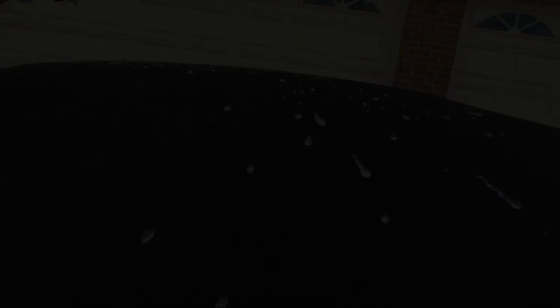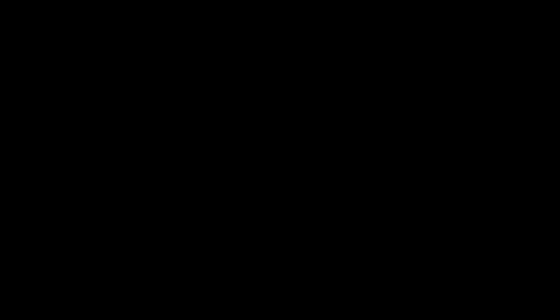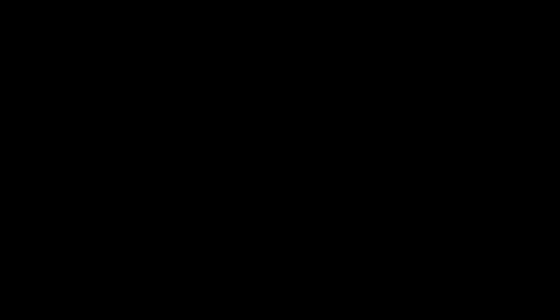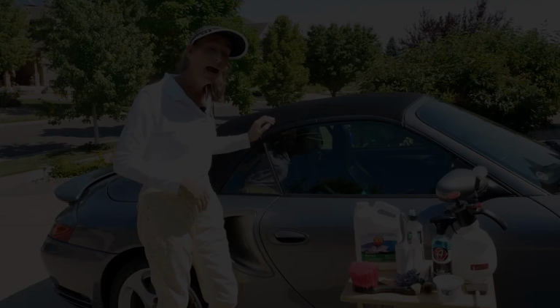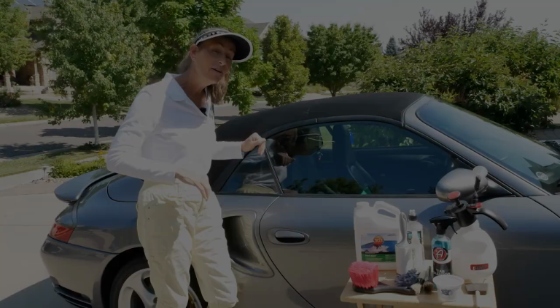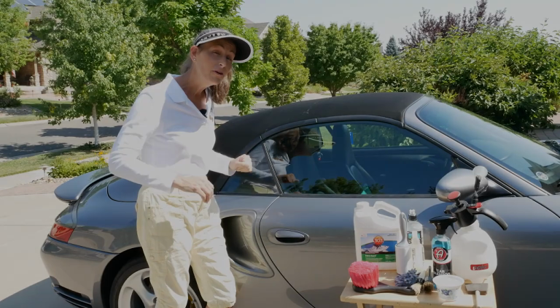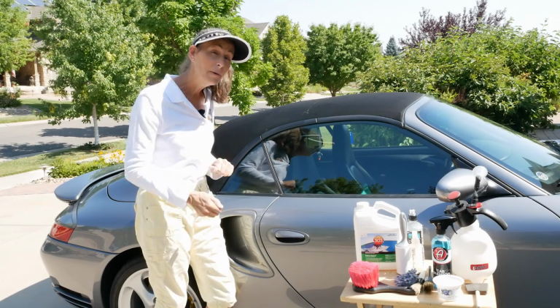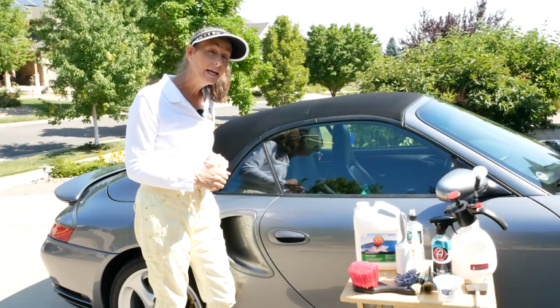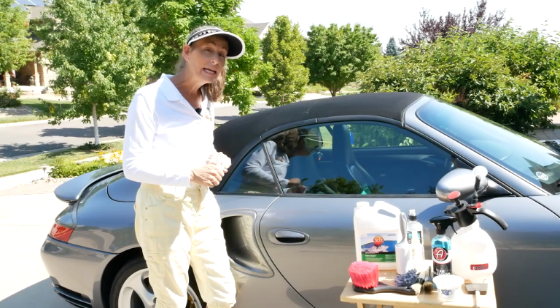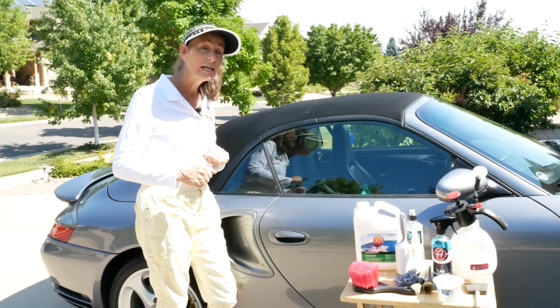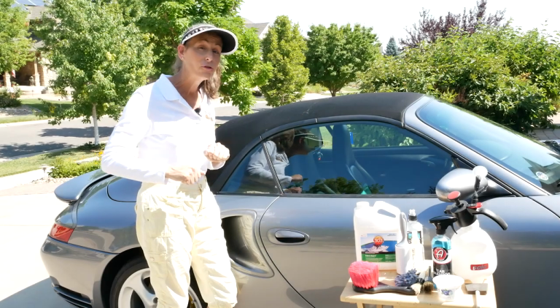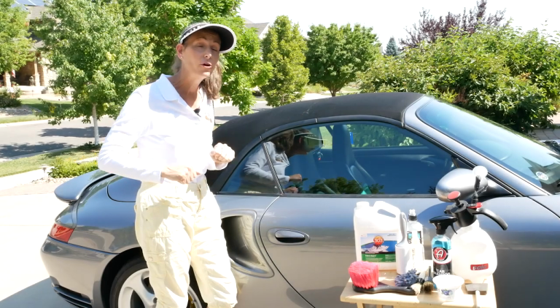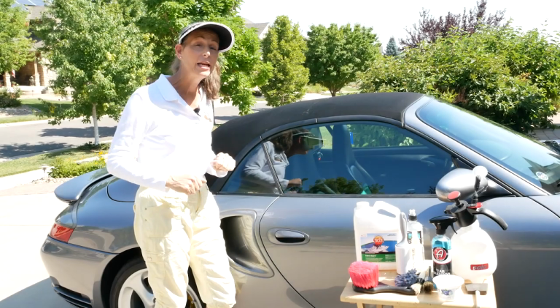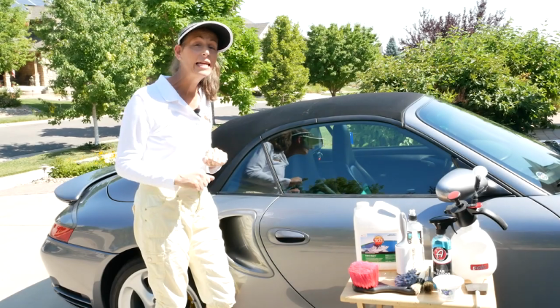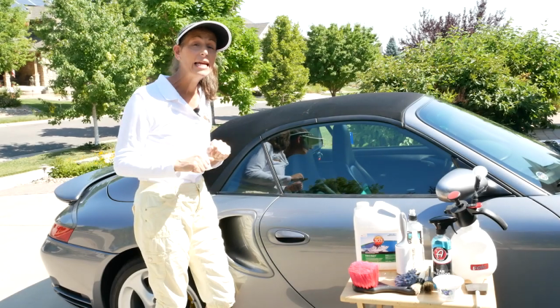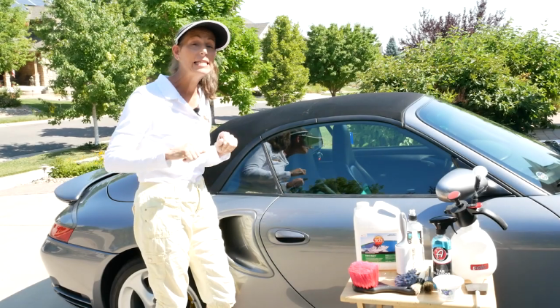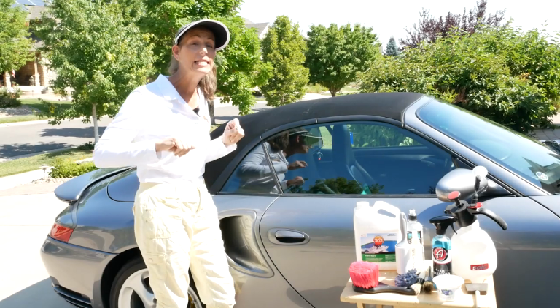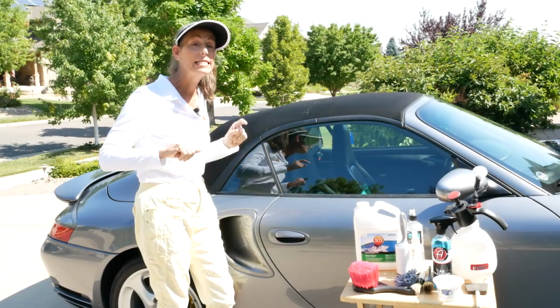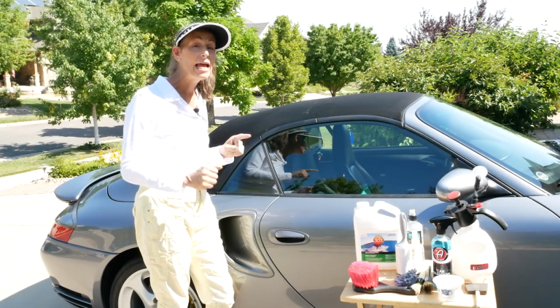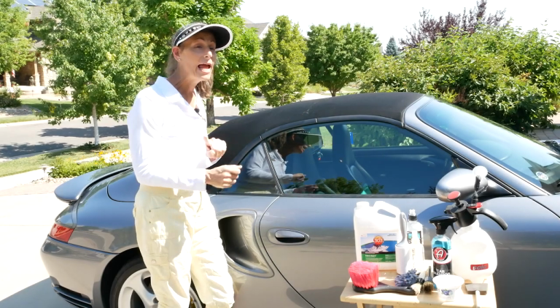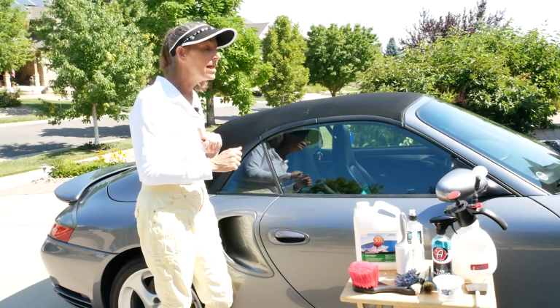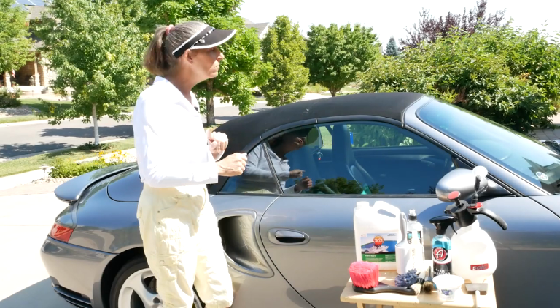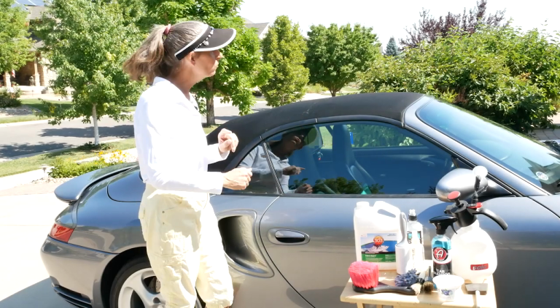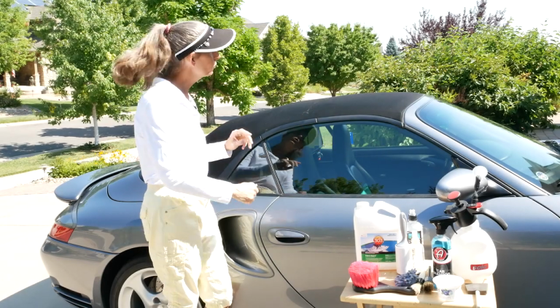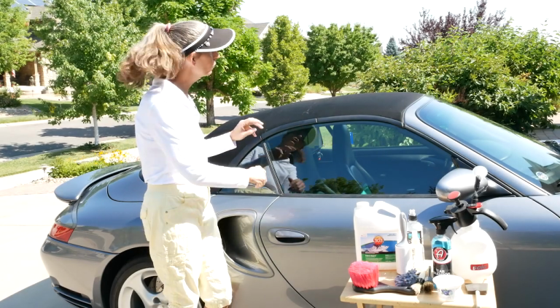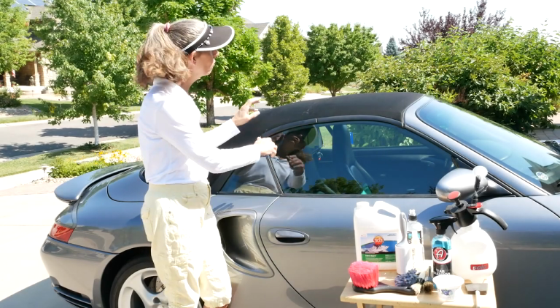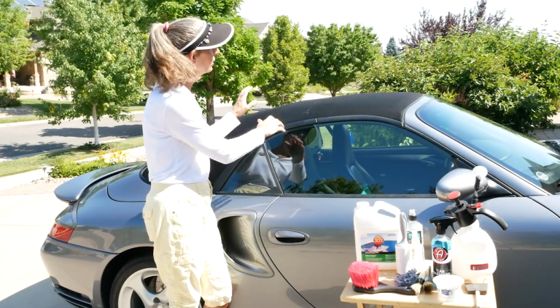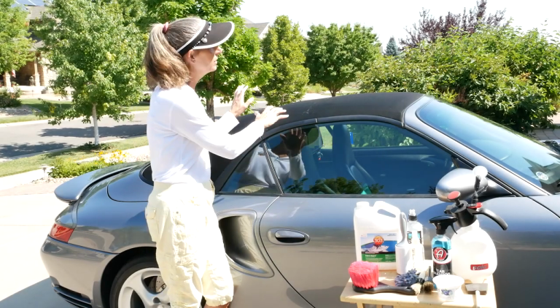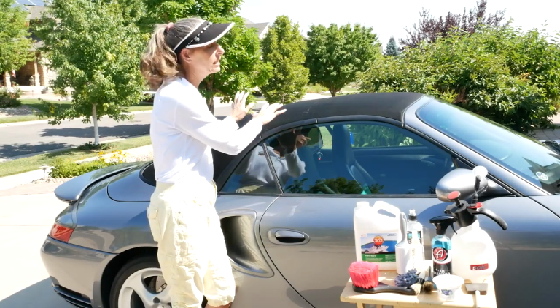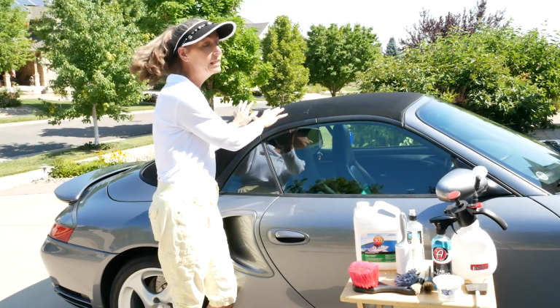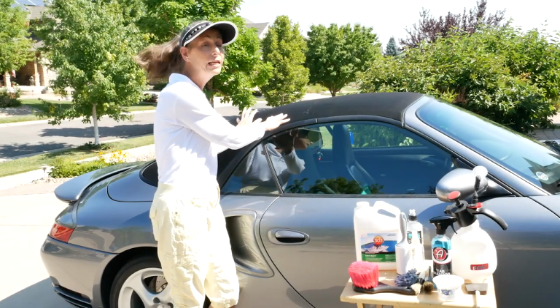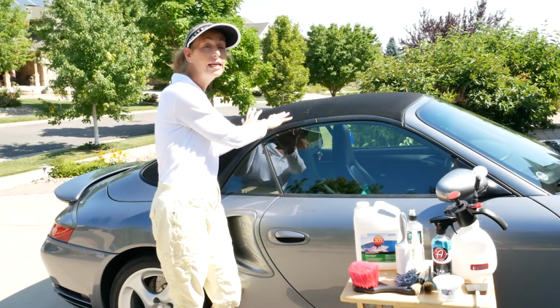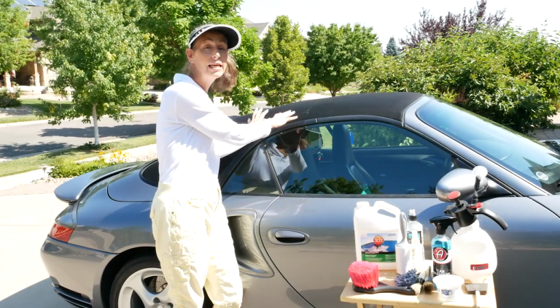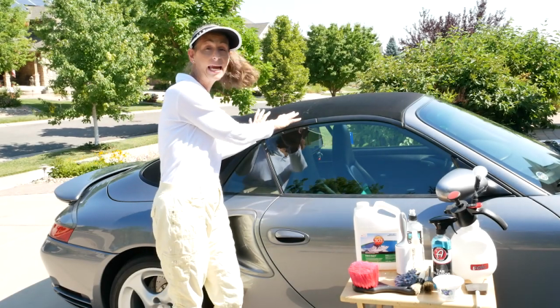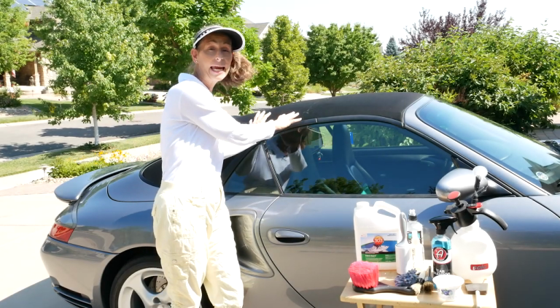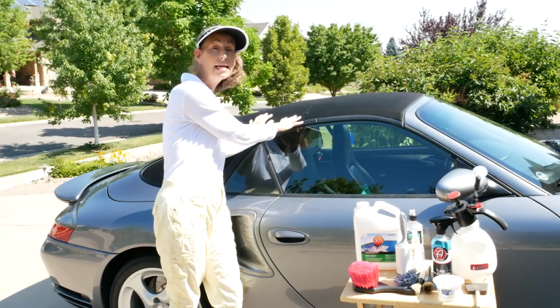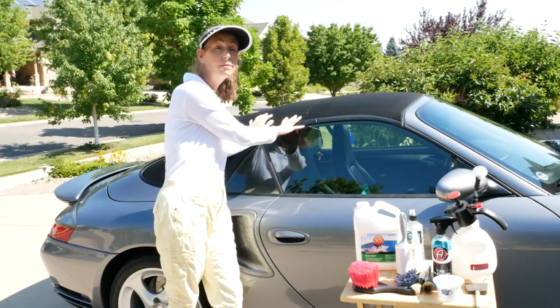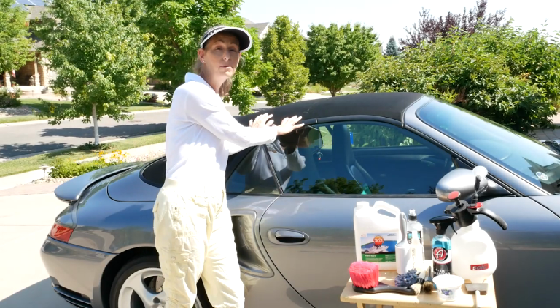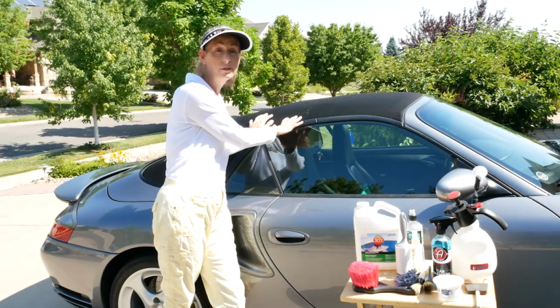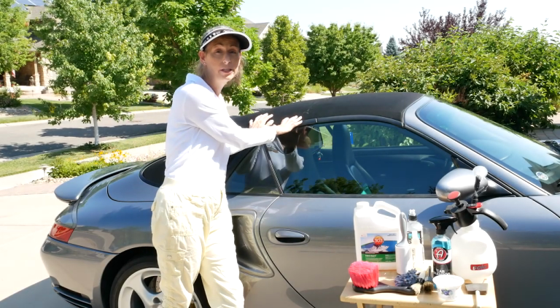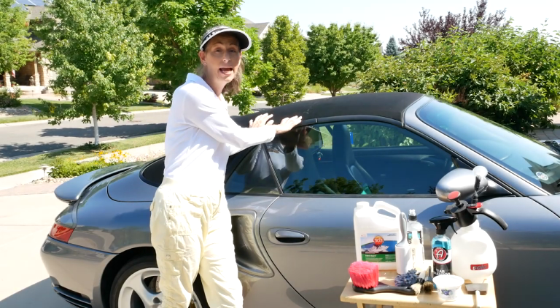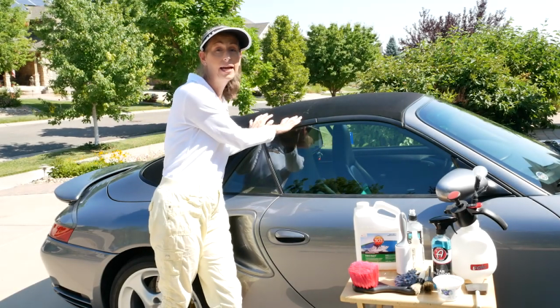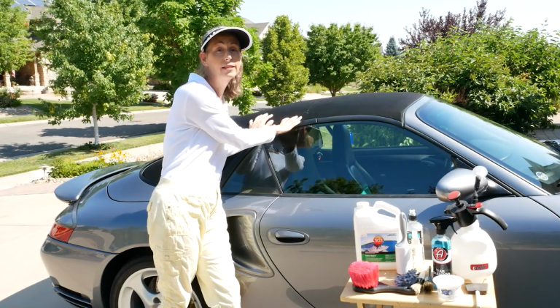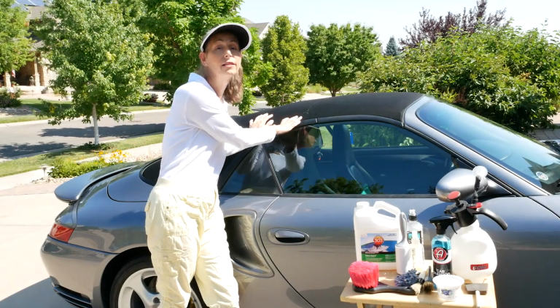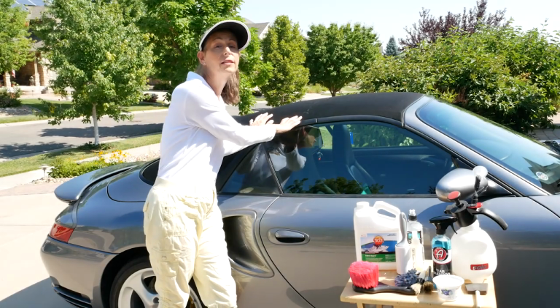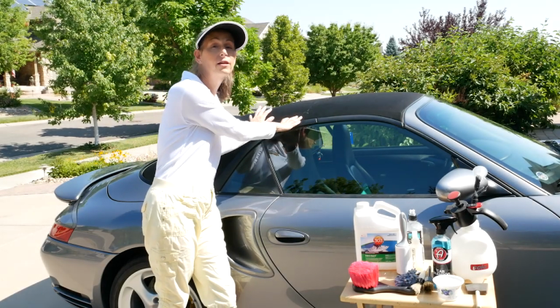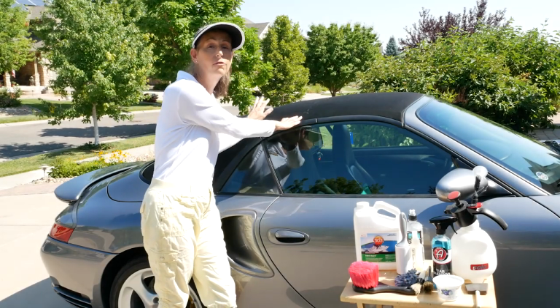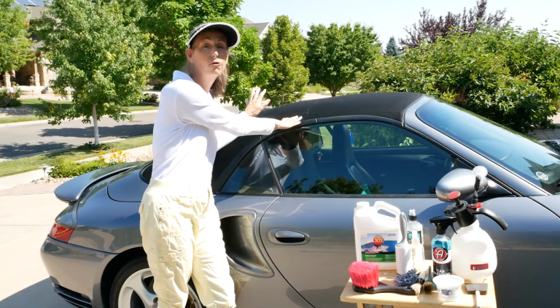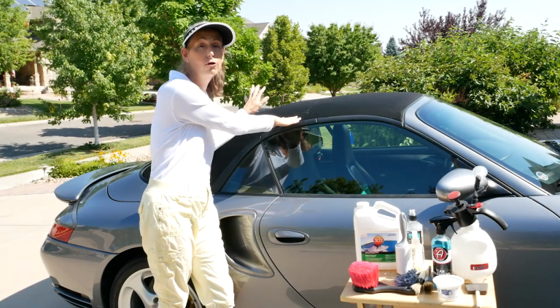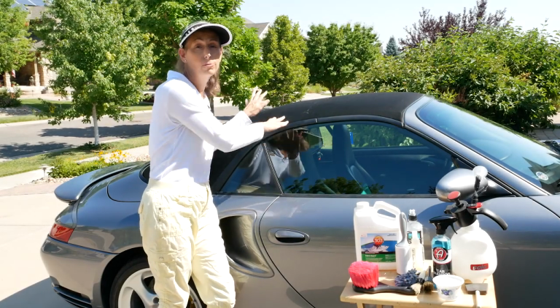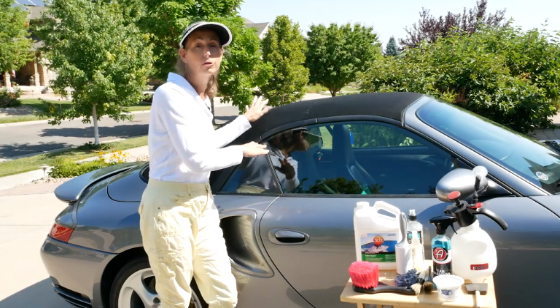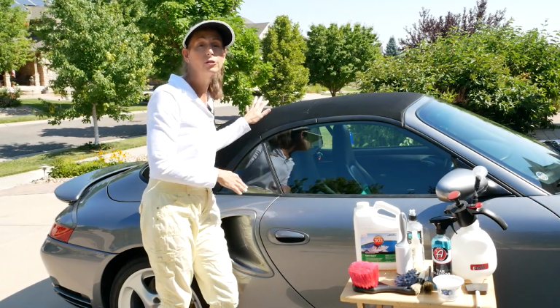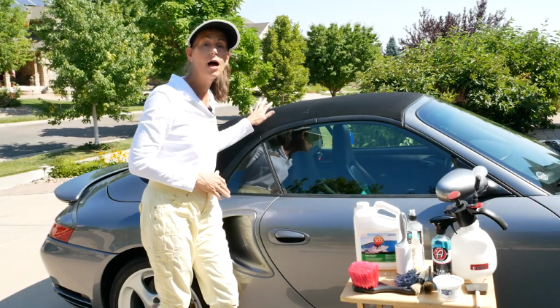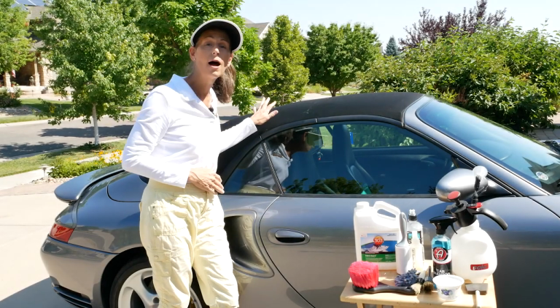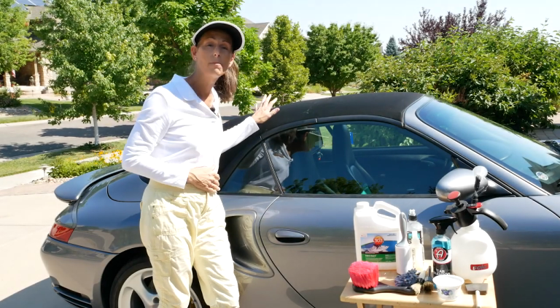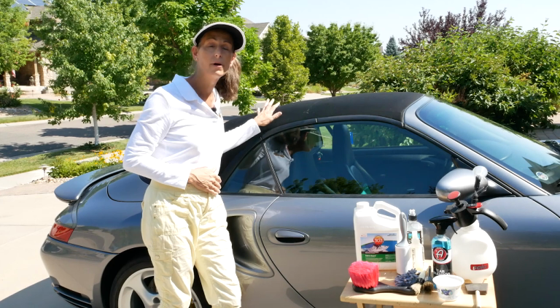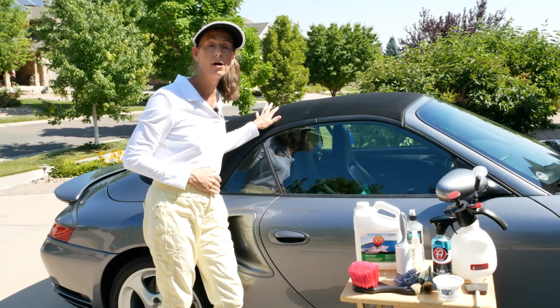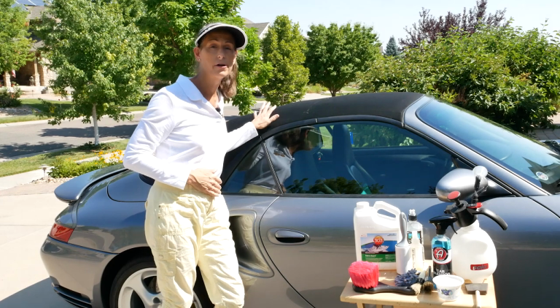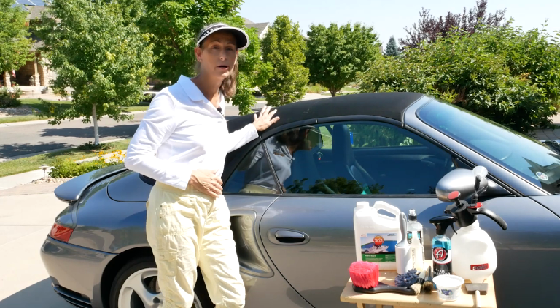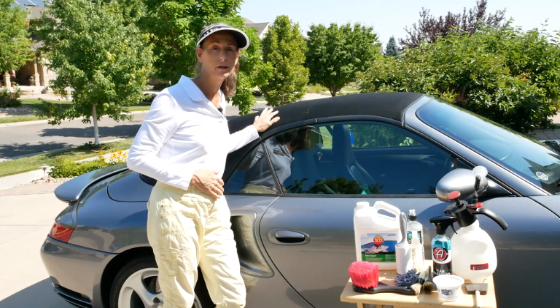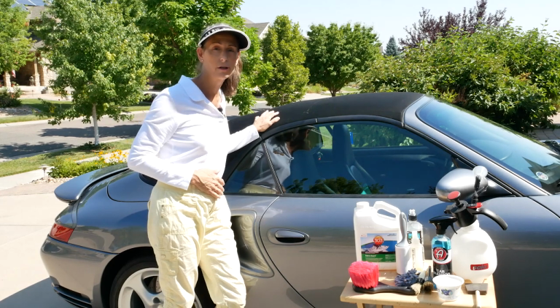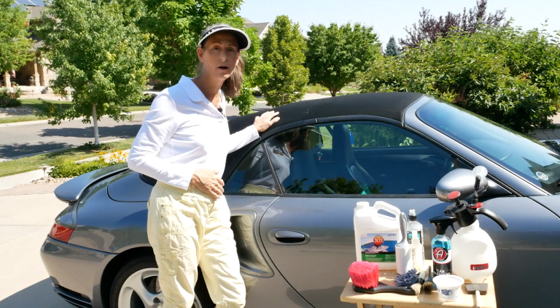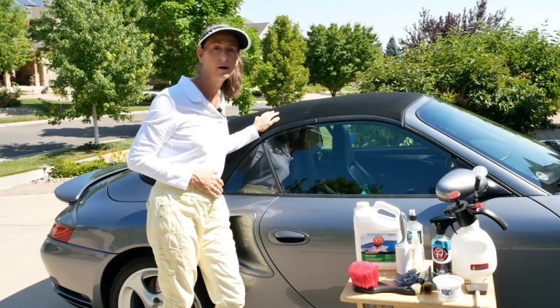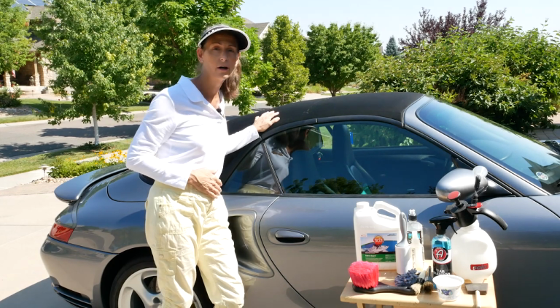Hi everybody, it's Franny, and today we're going to clean and protect the convertible top on our car.